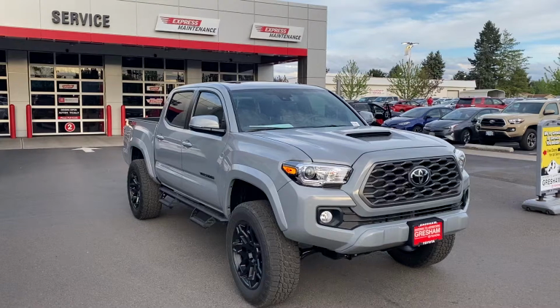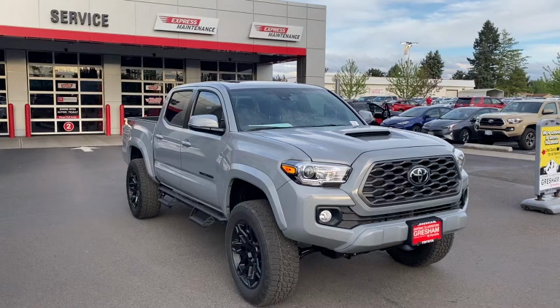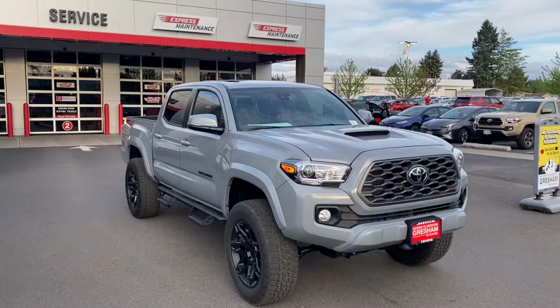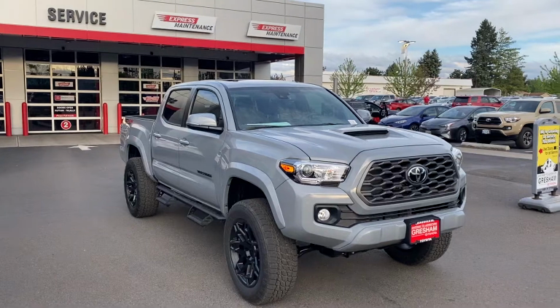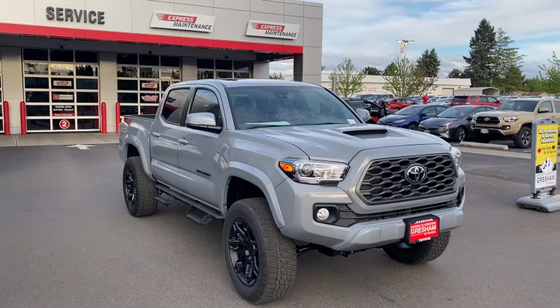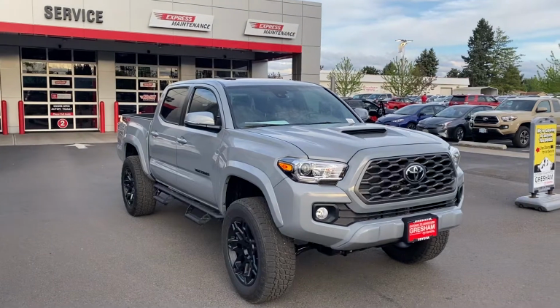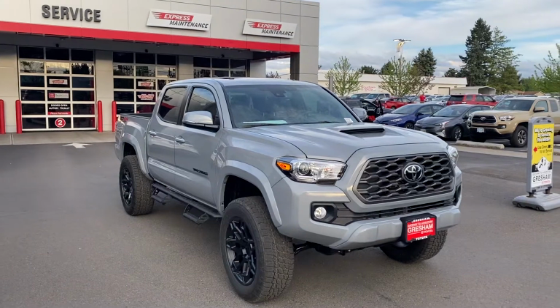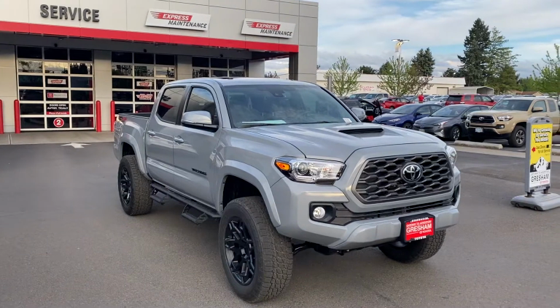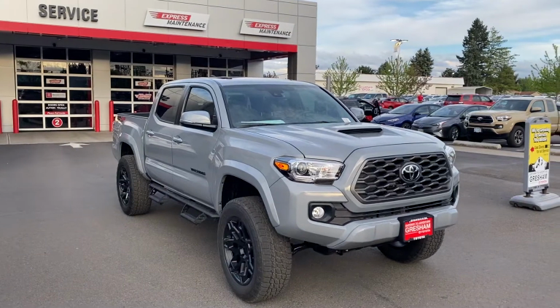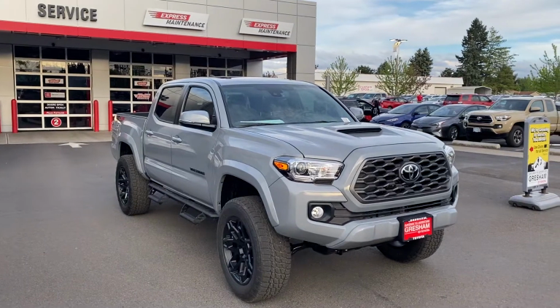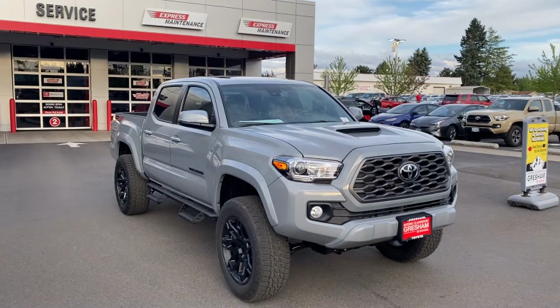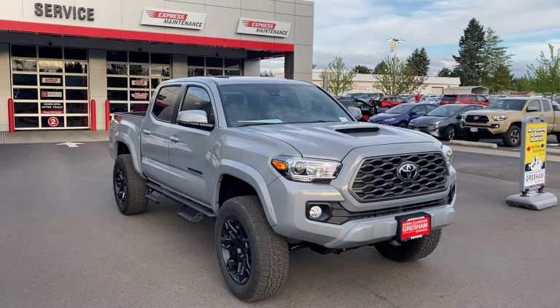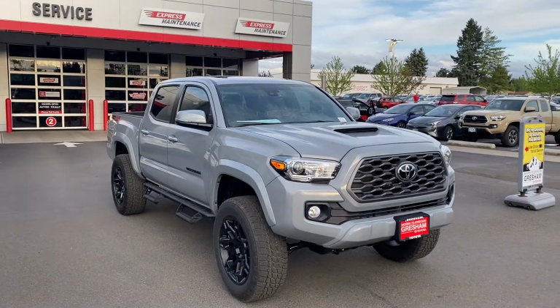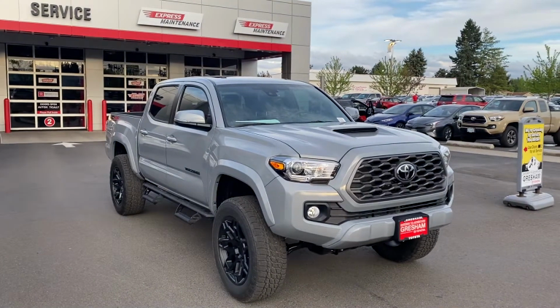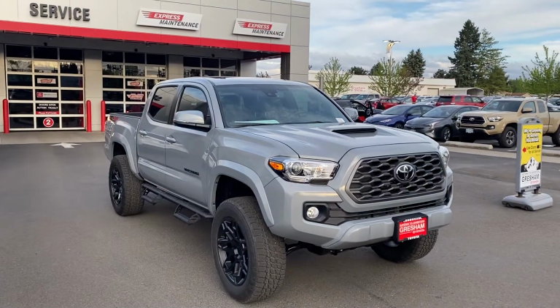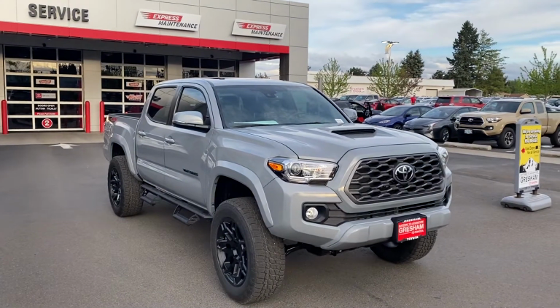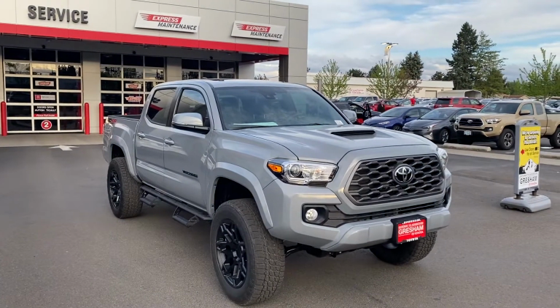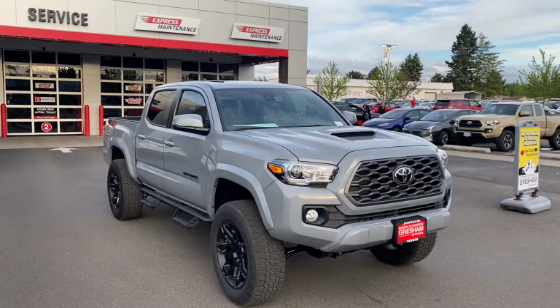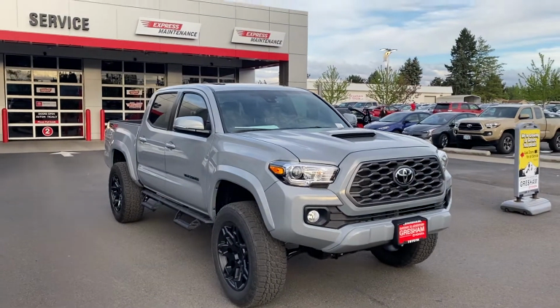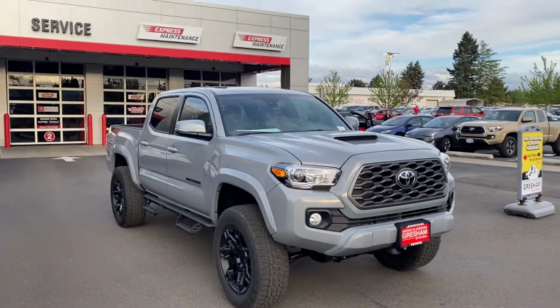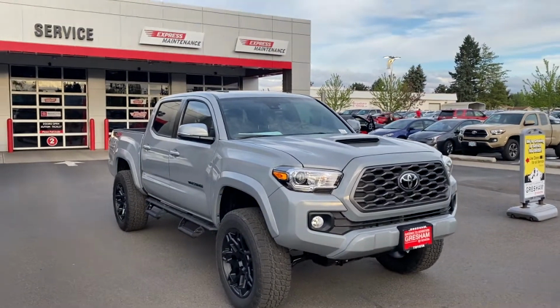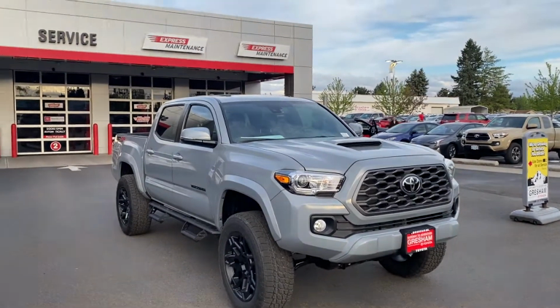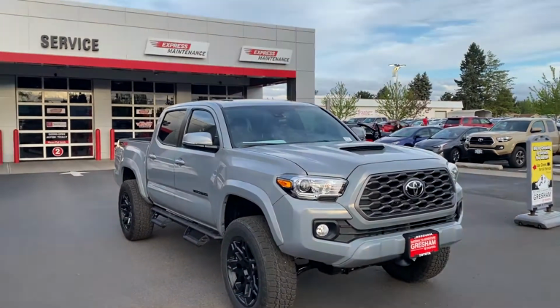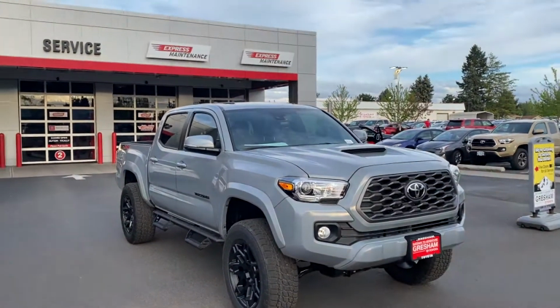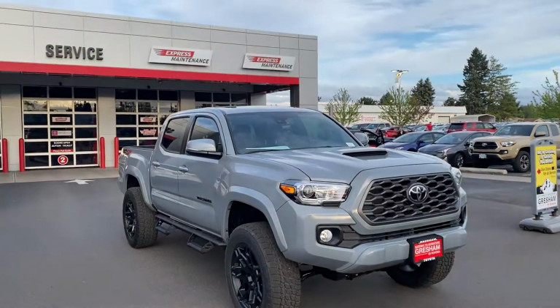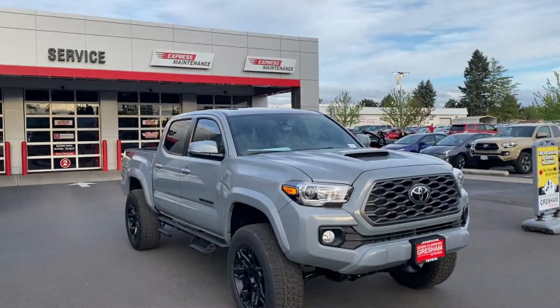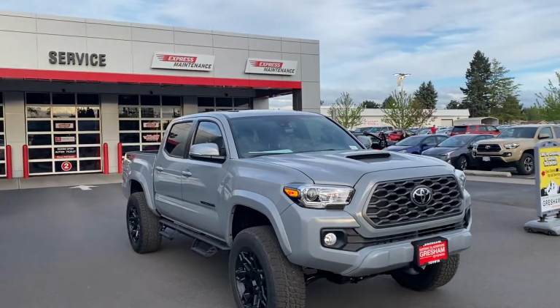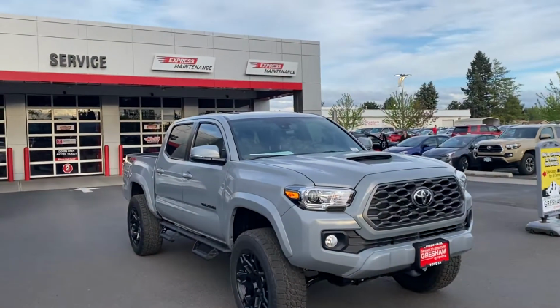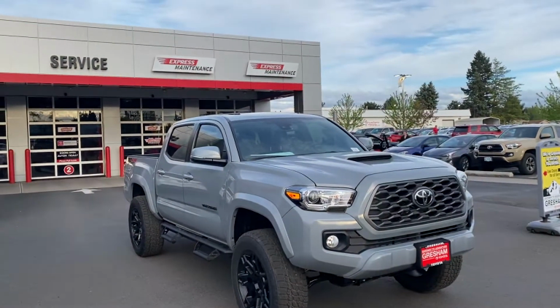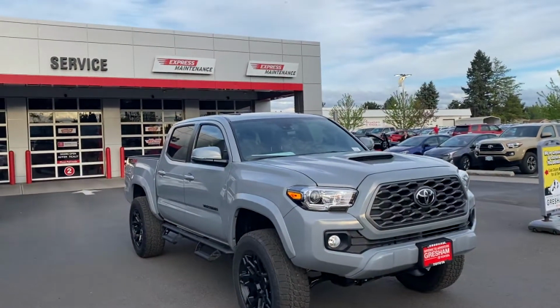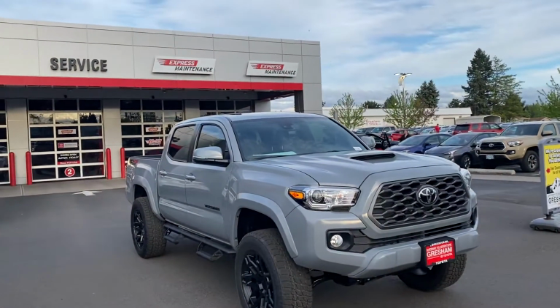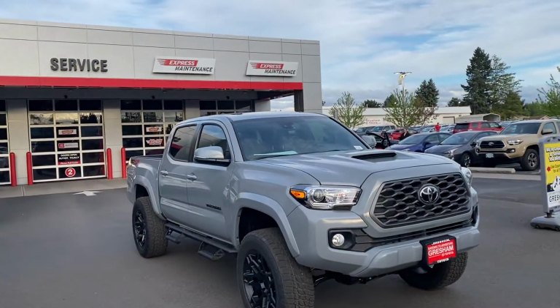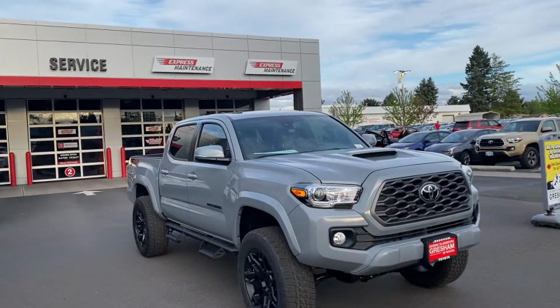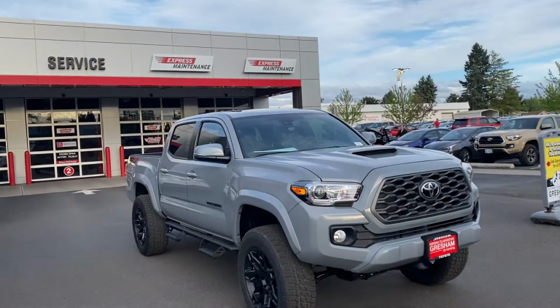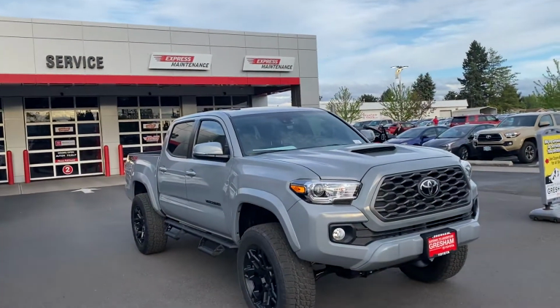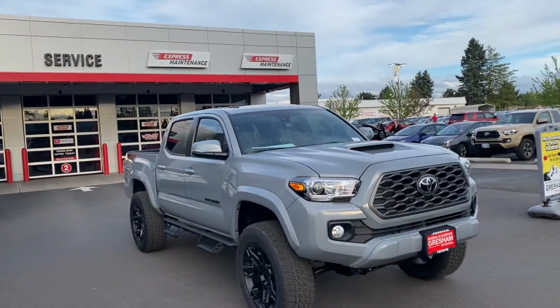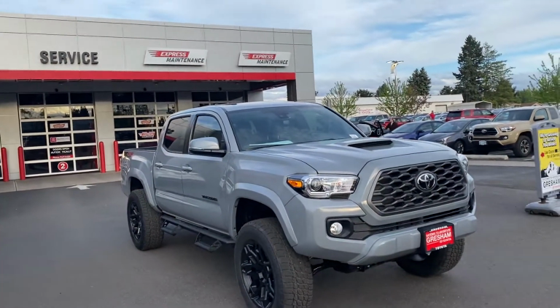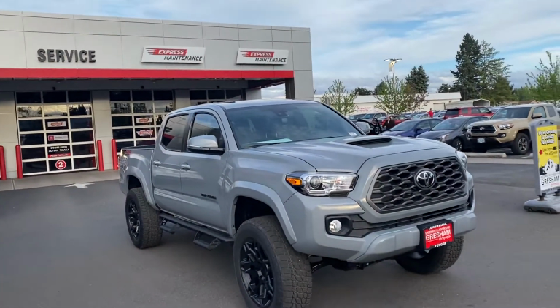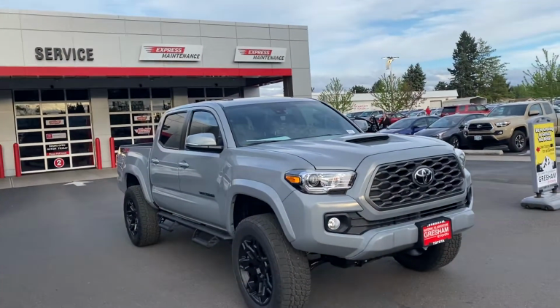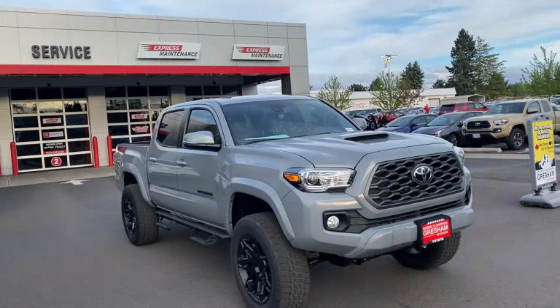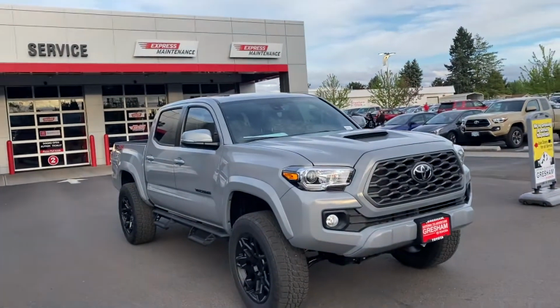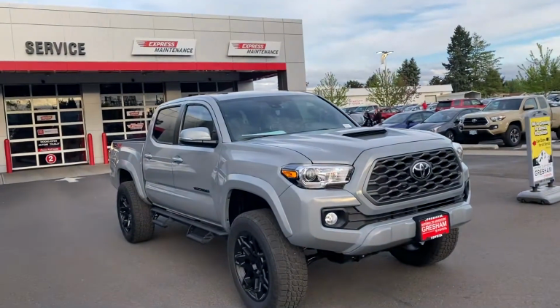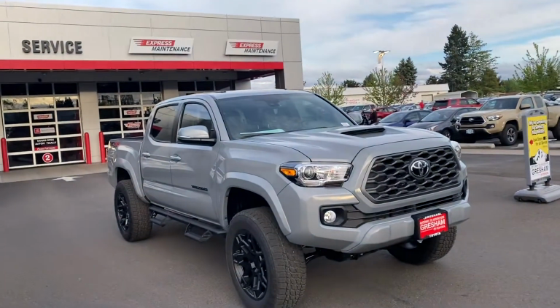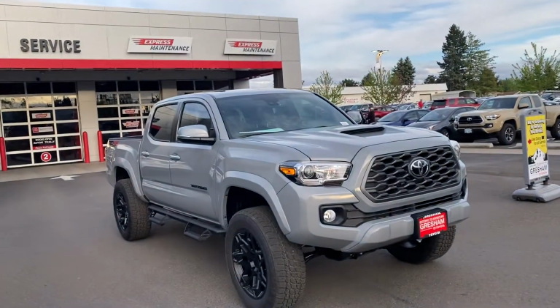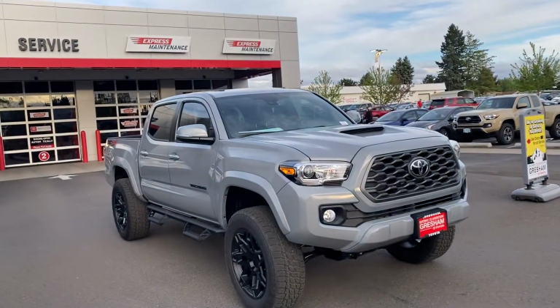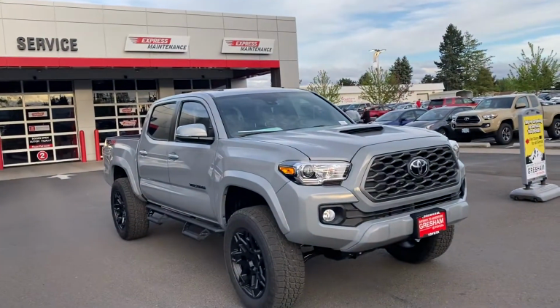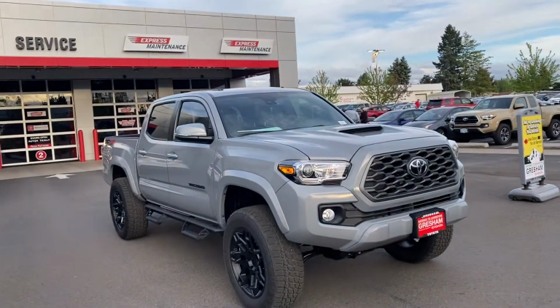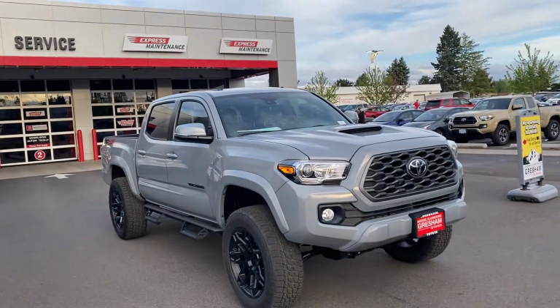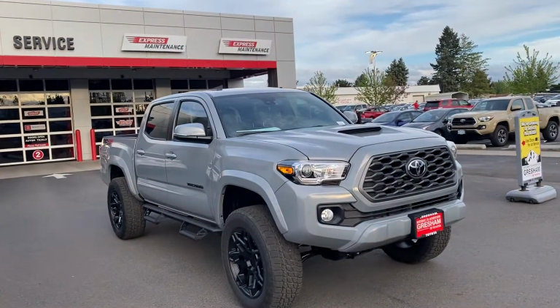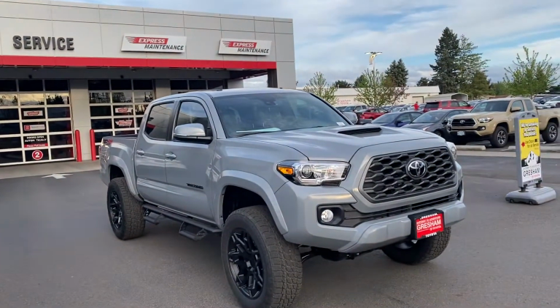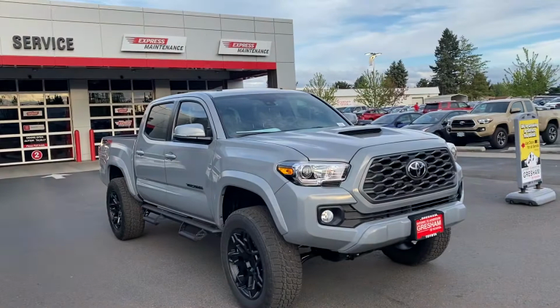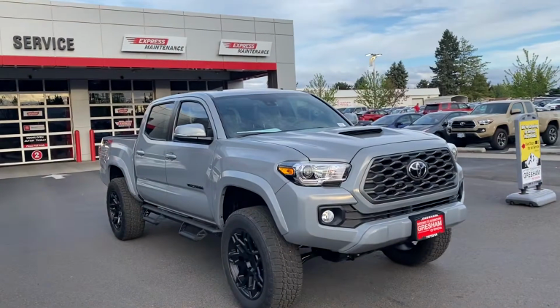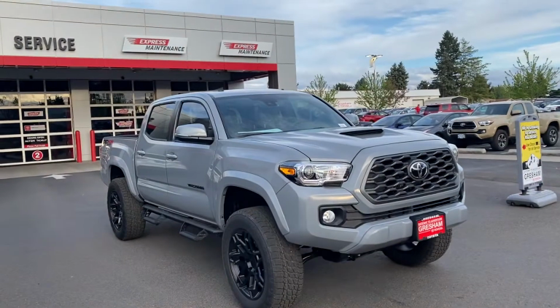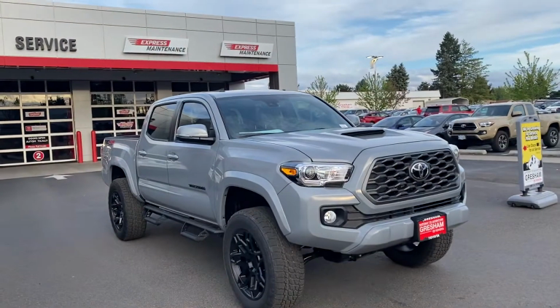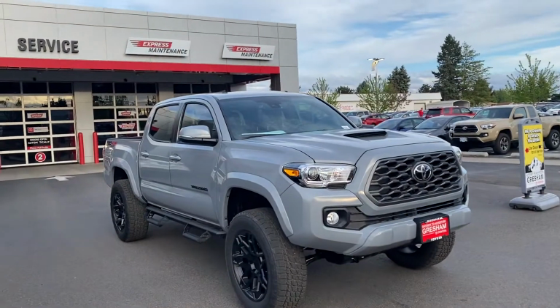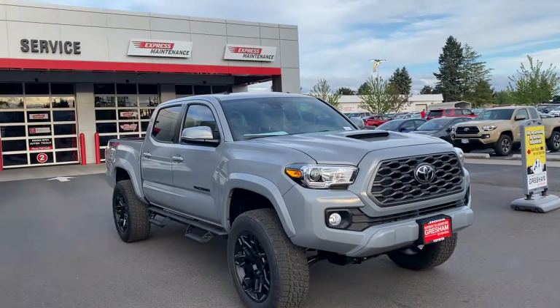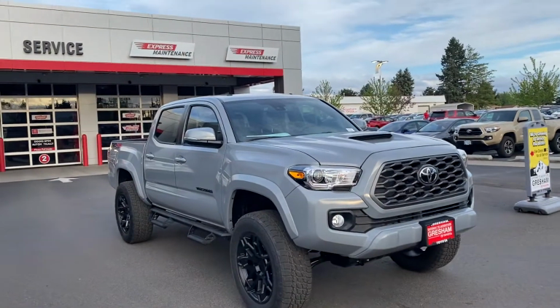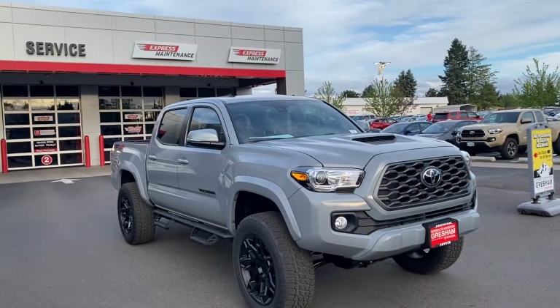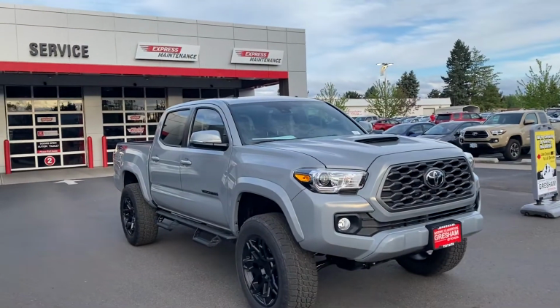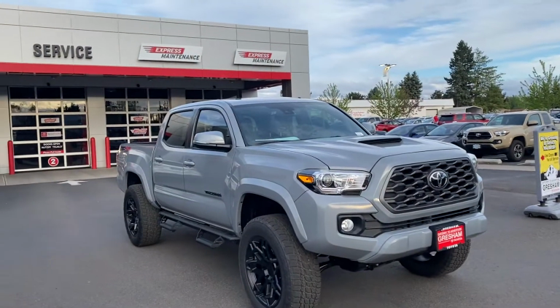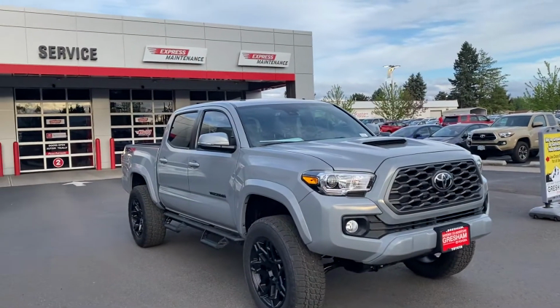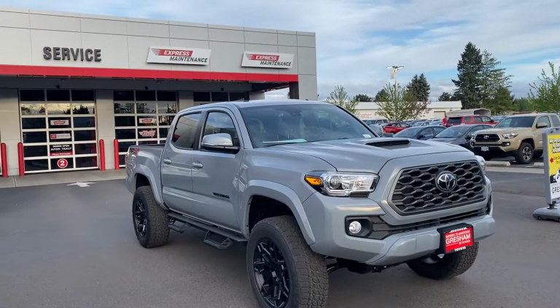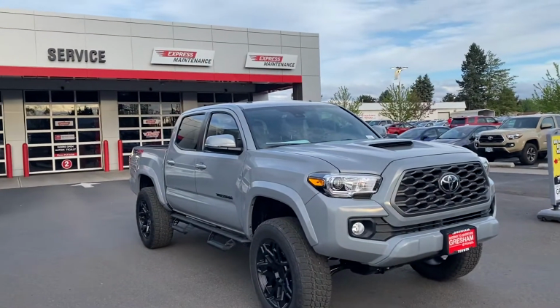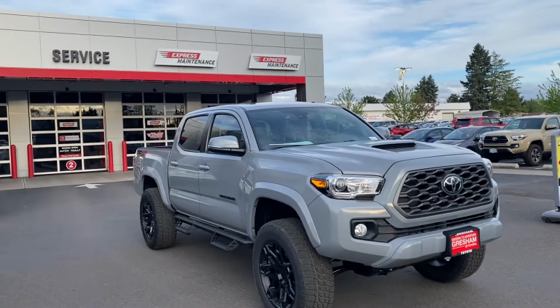Welcome to Gresham Toyota, your gateway to adventure. I like to highlight lifted trucks — this one's a hot one.